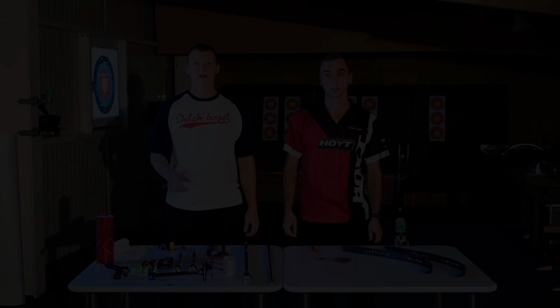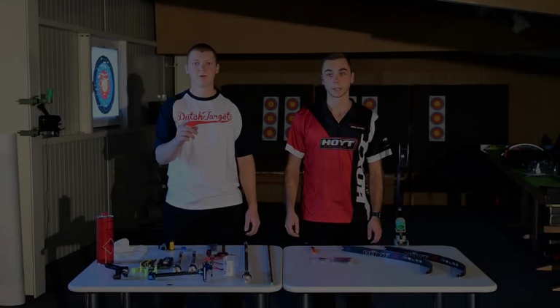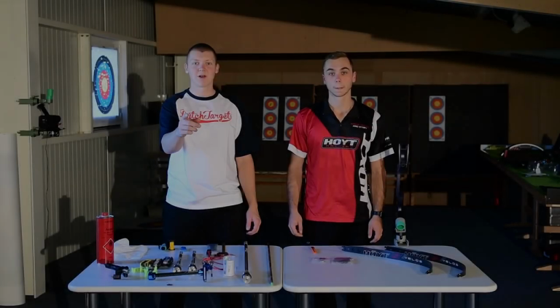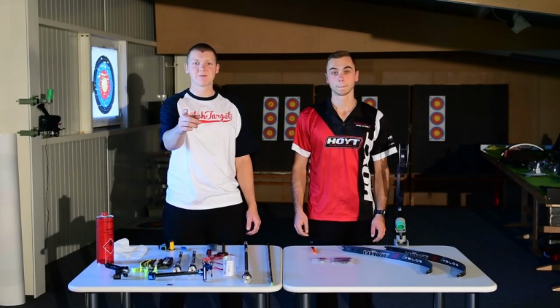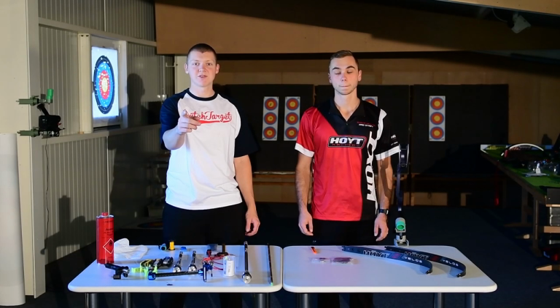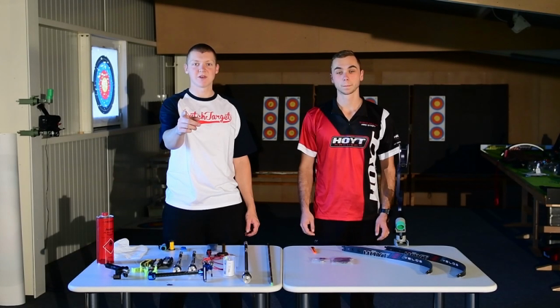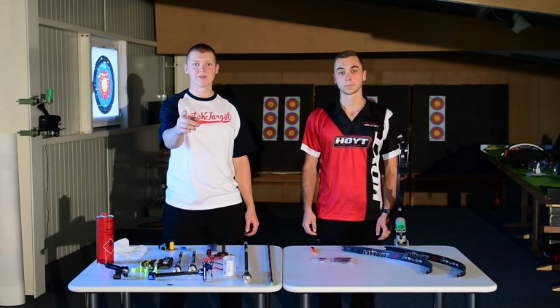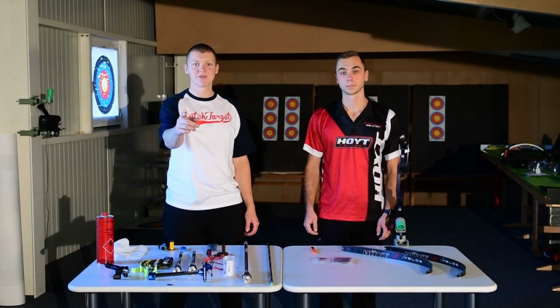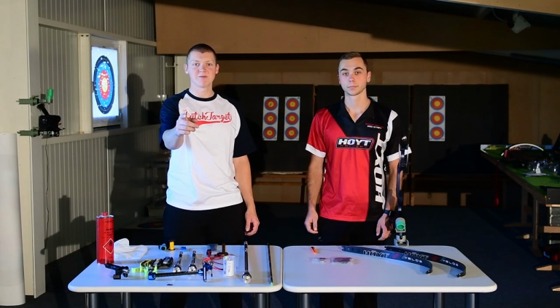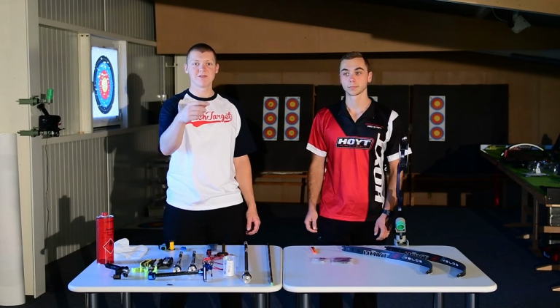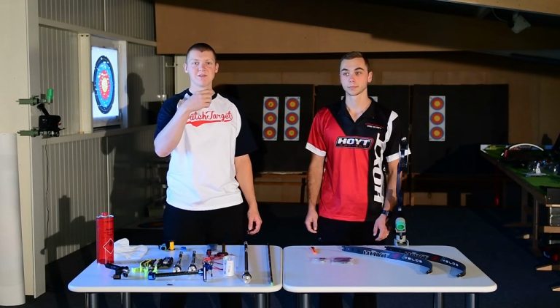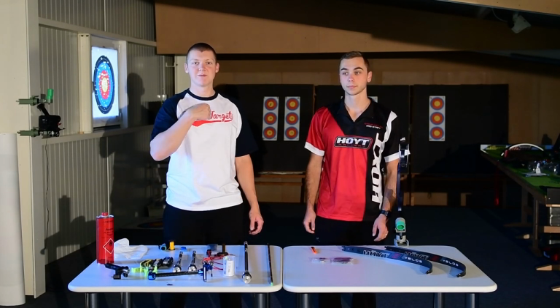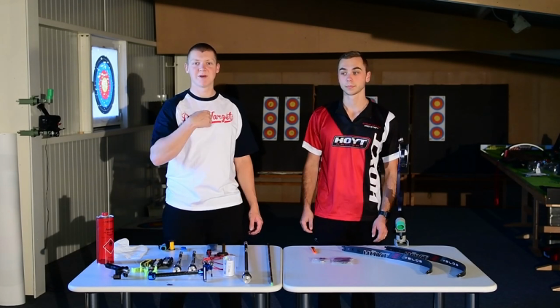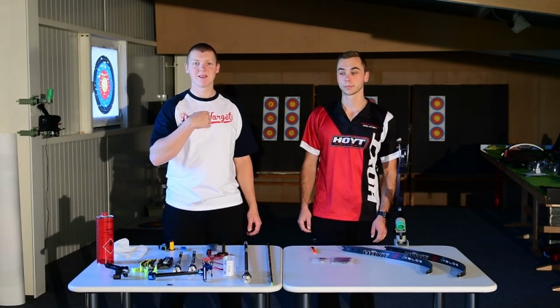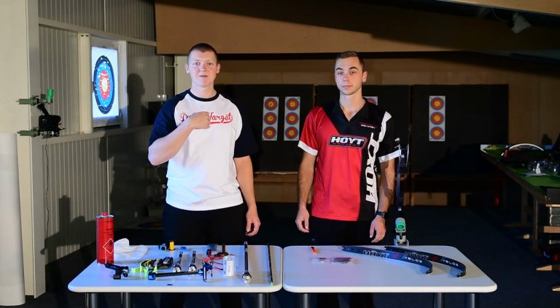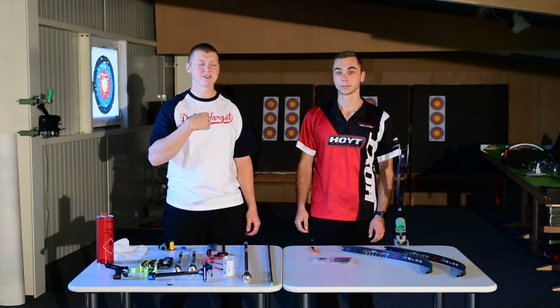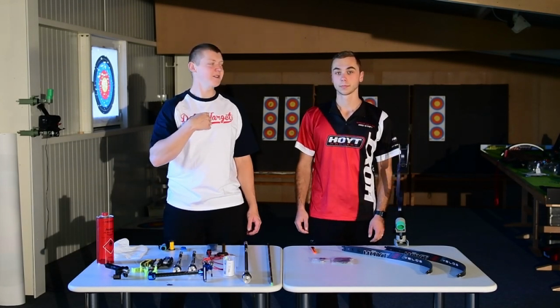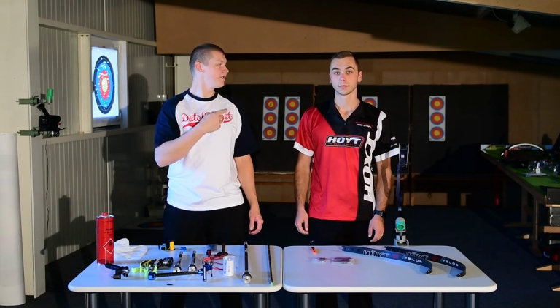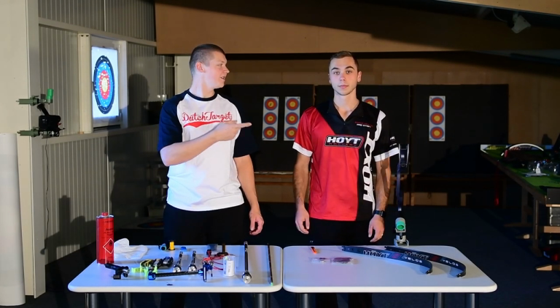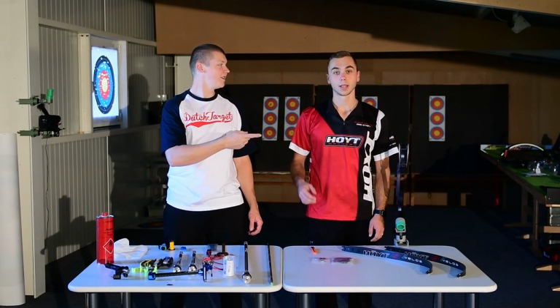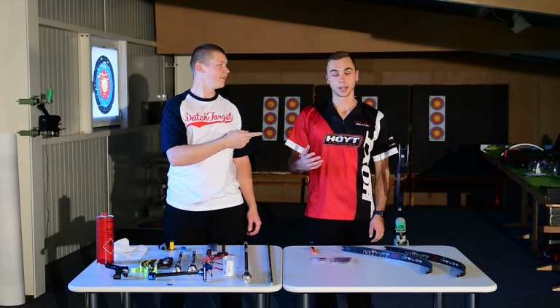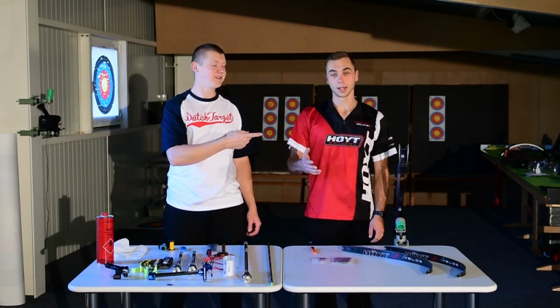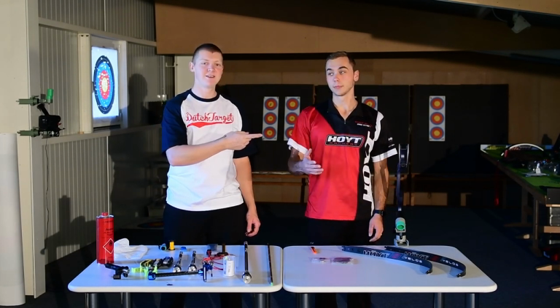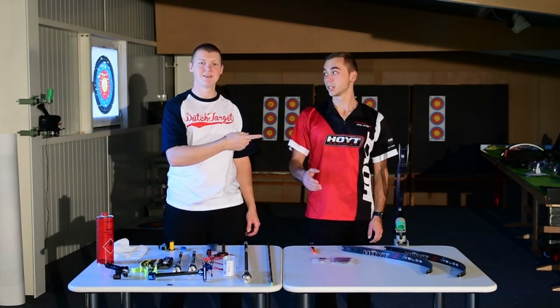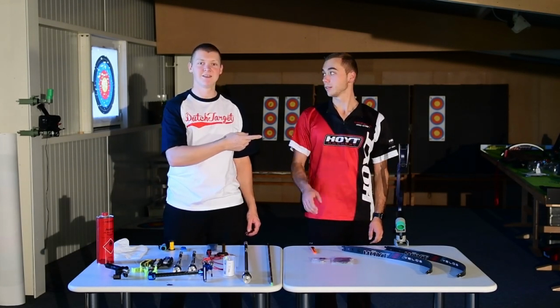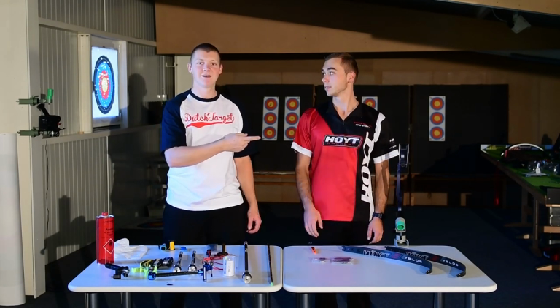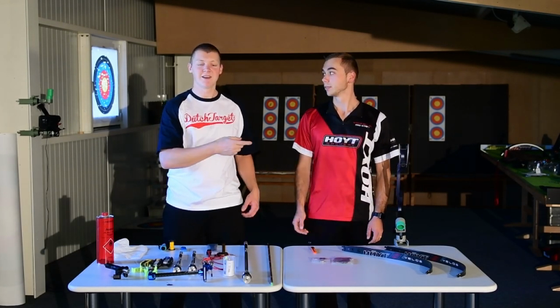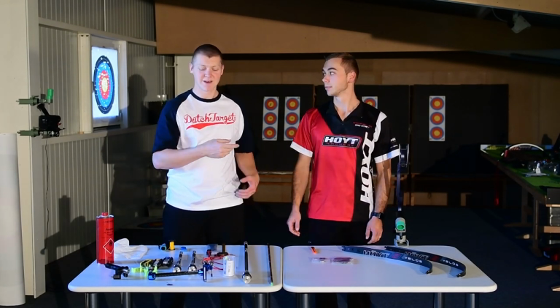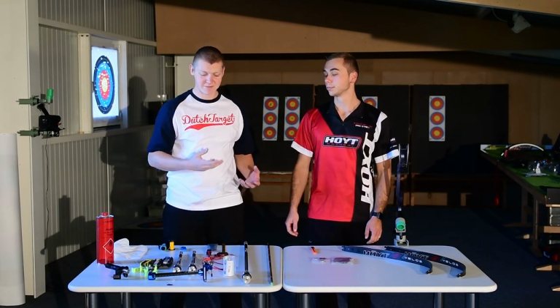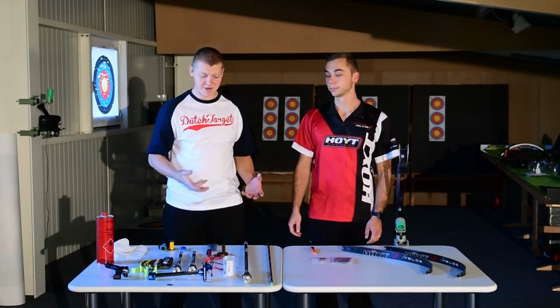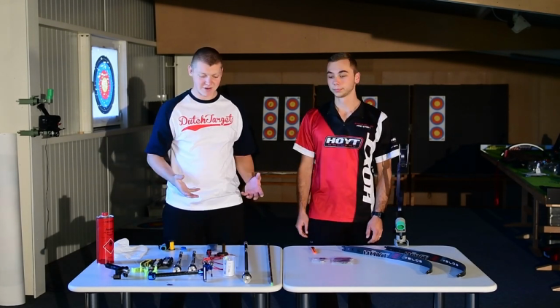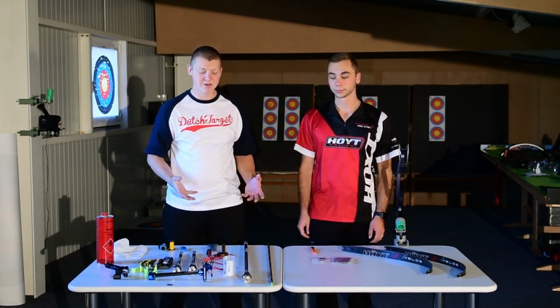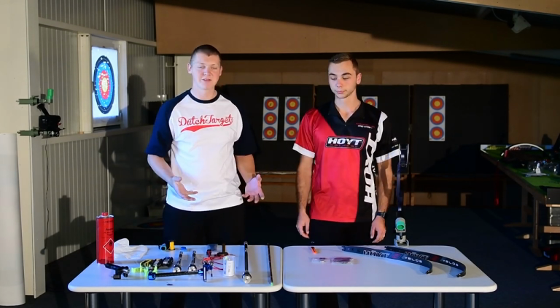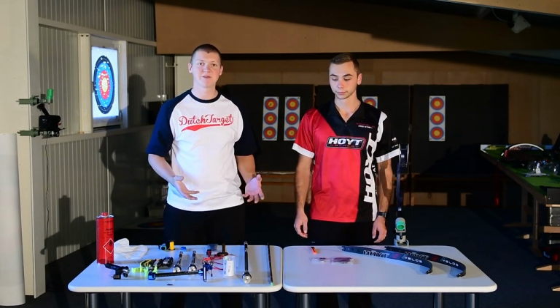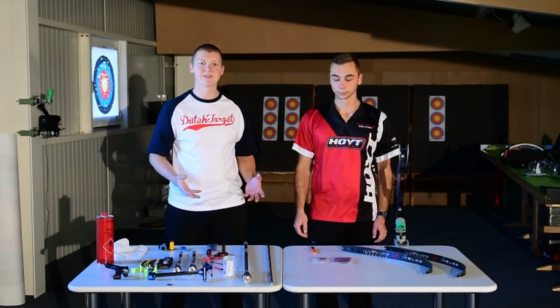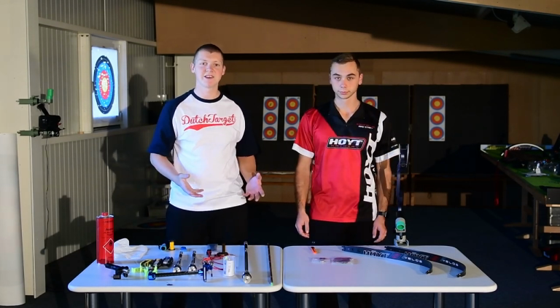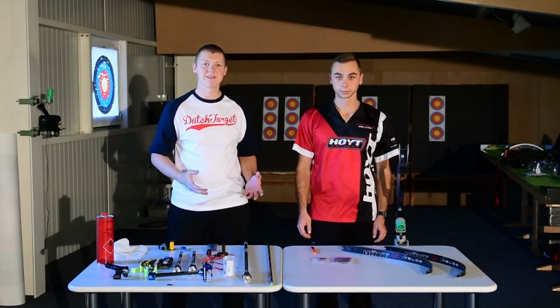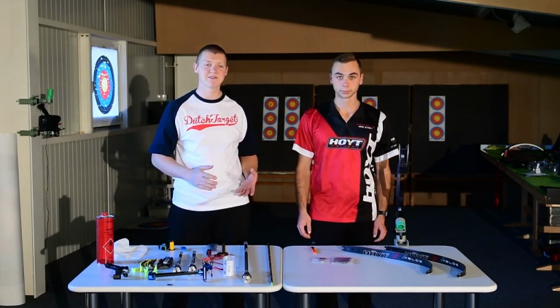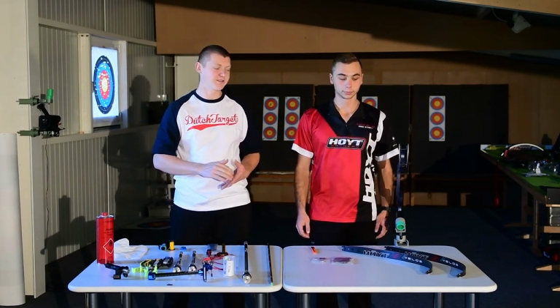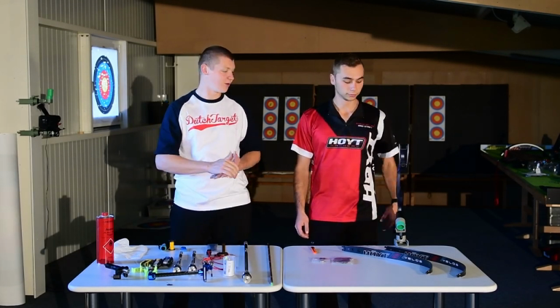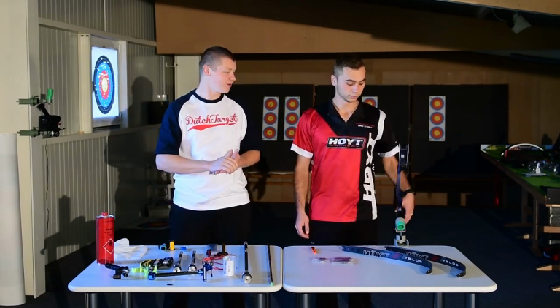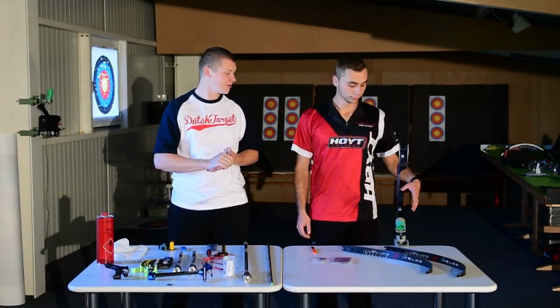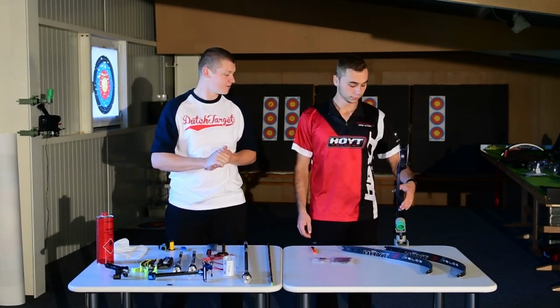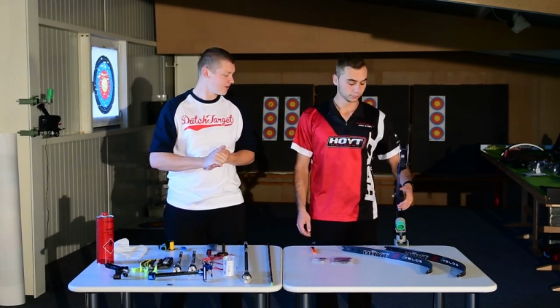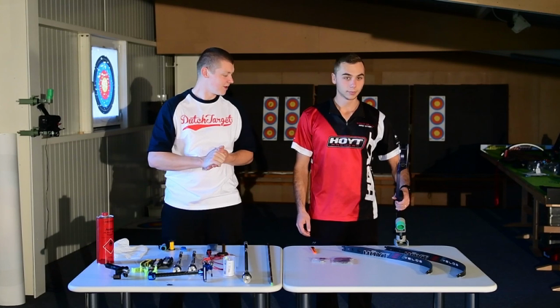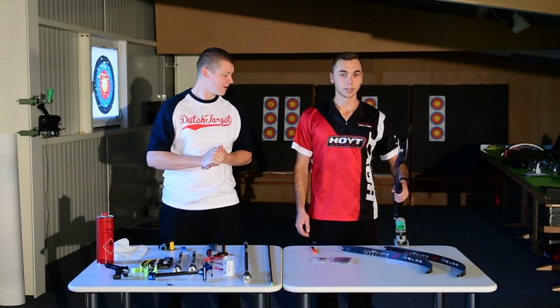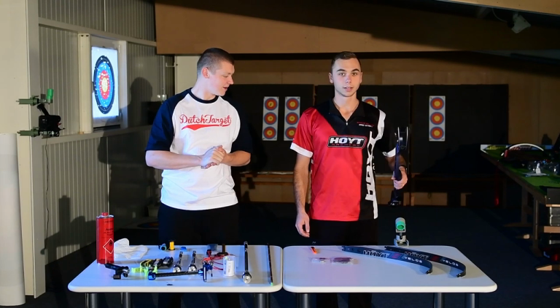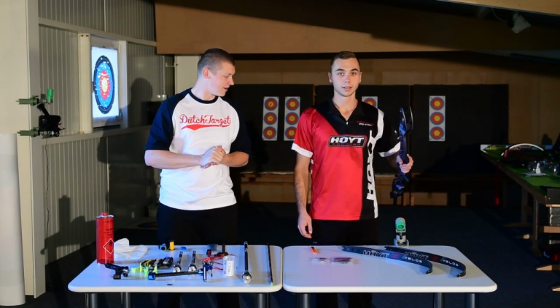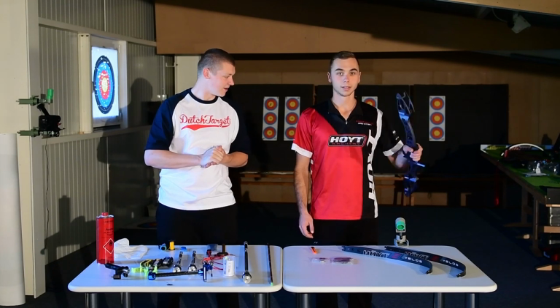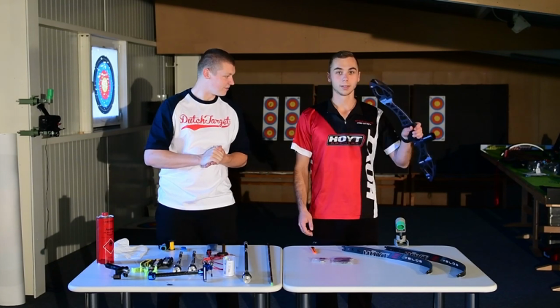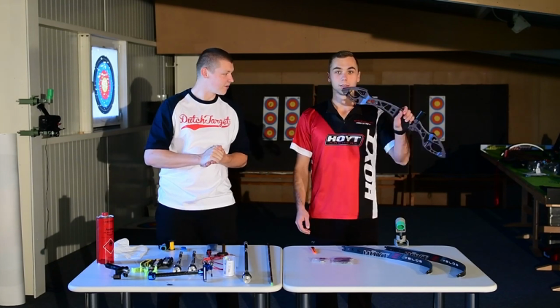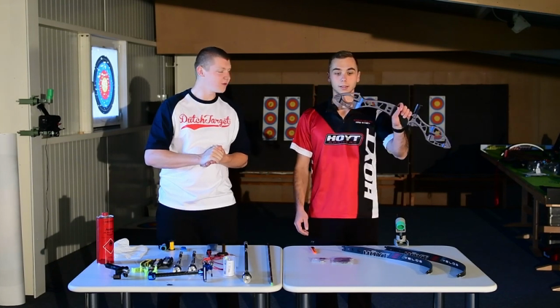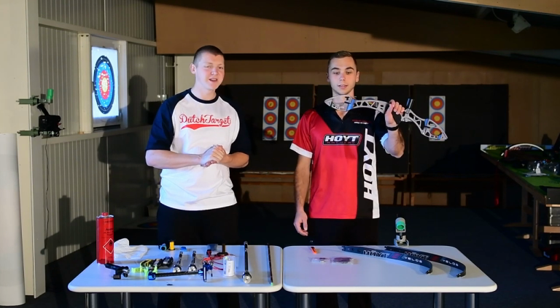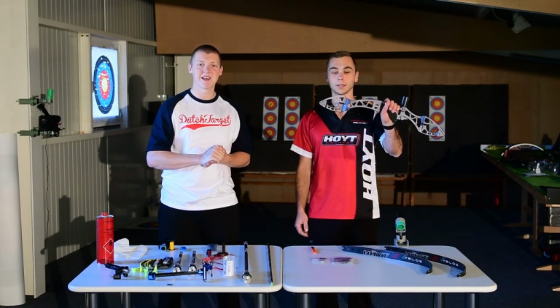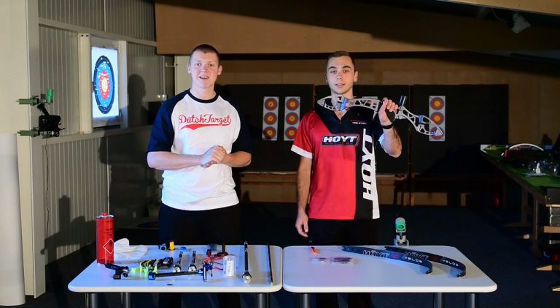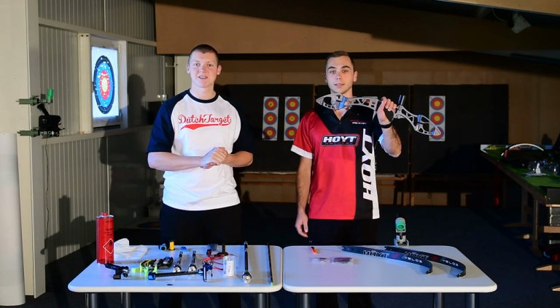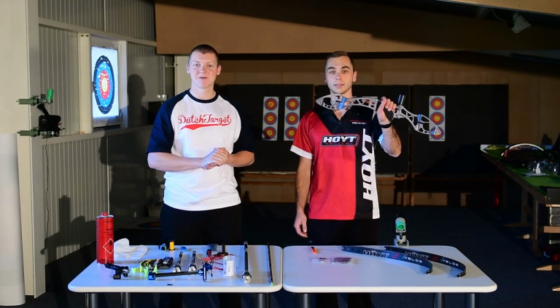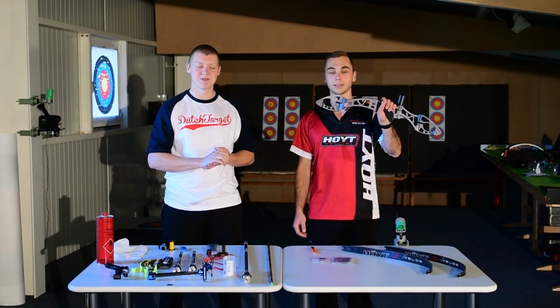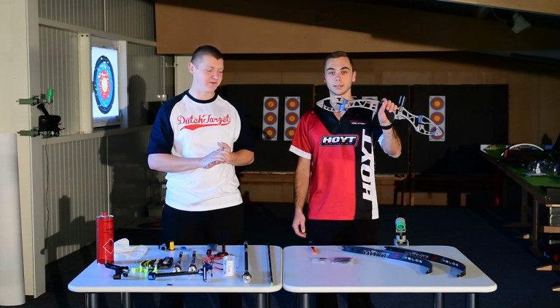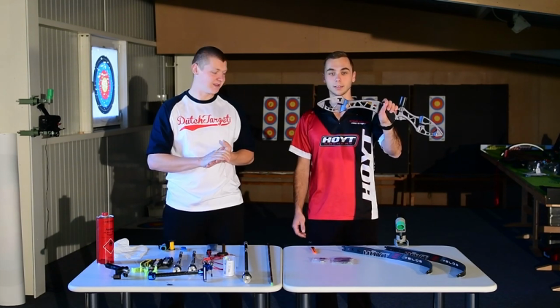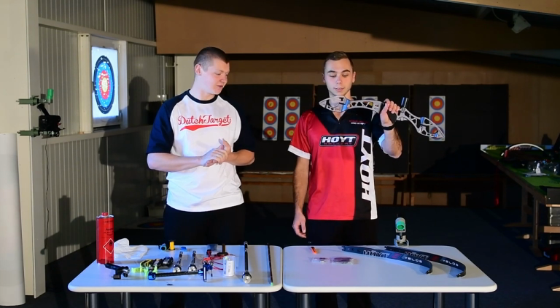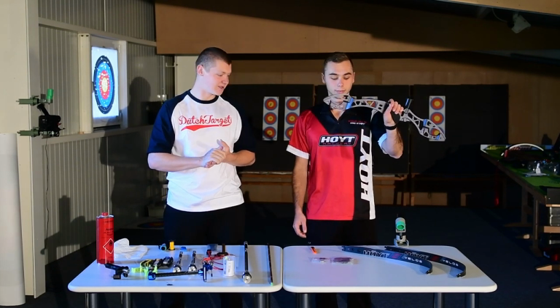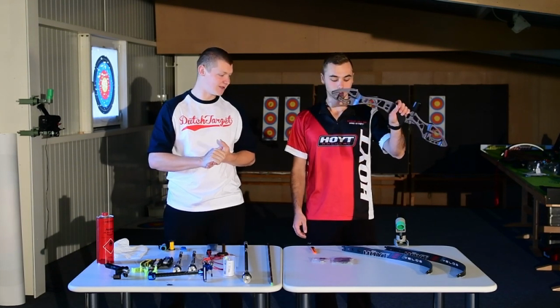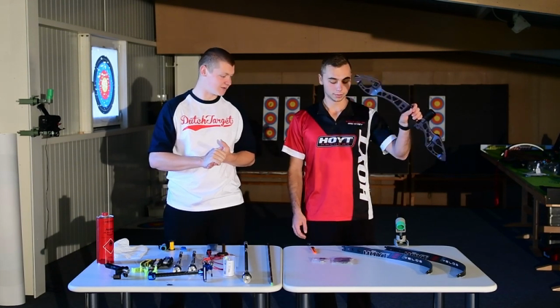Welcome to Triple Trouble. My name is Chef, I'm Steve, and we are going to put together the whole new Formula X with Veloz.